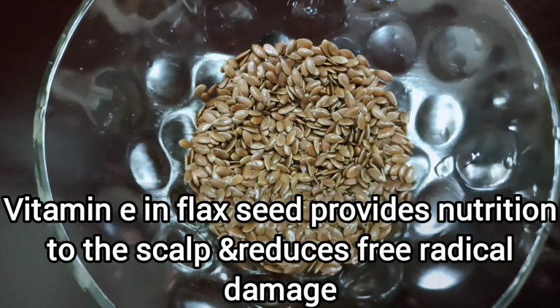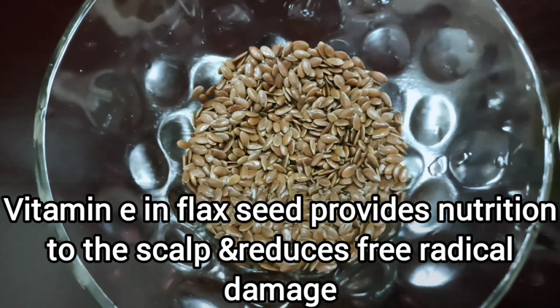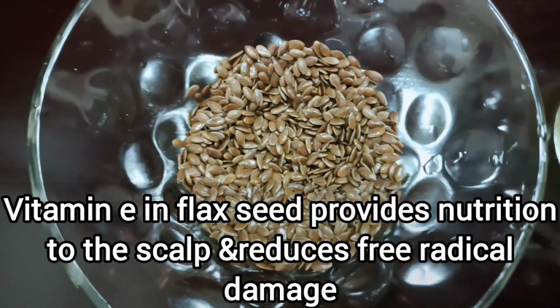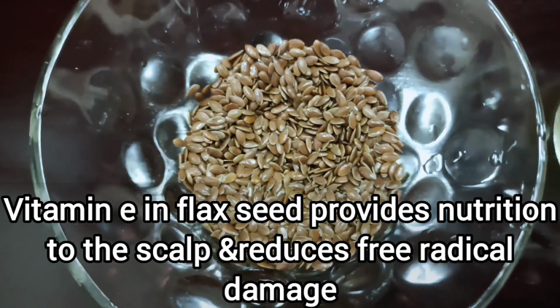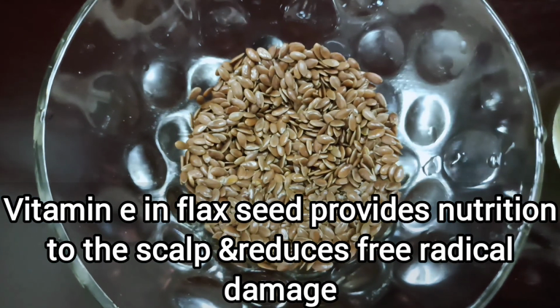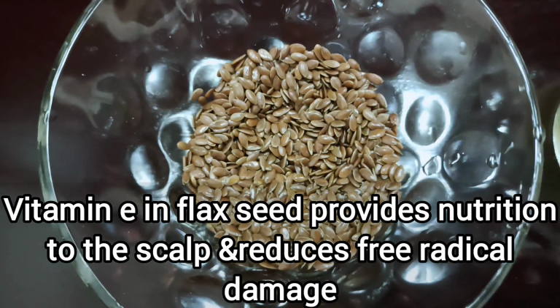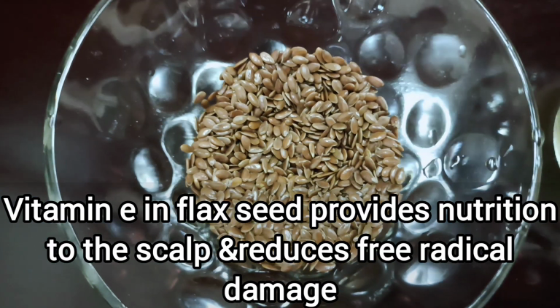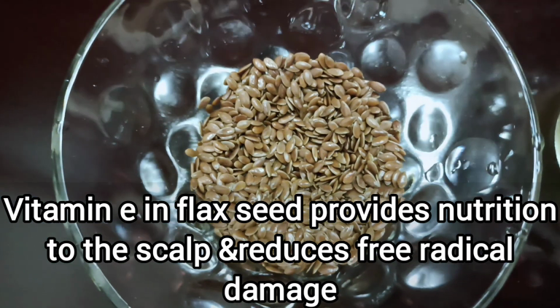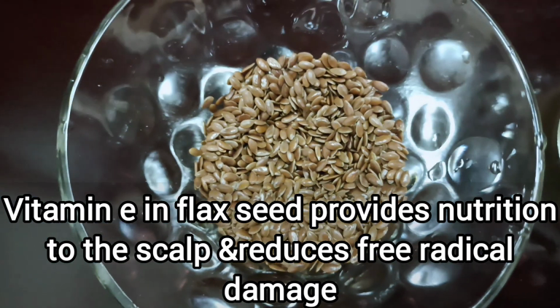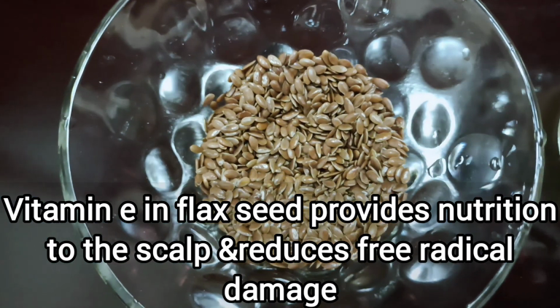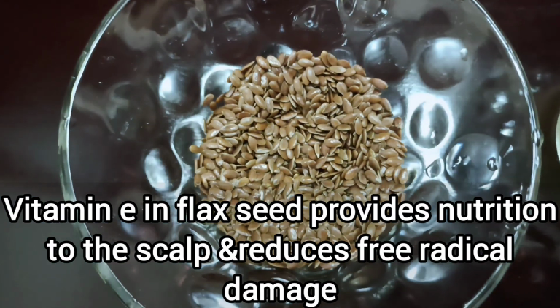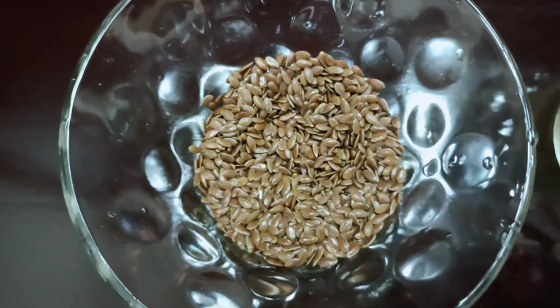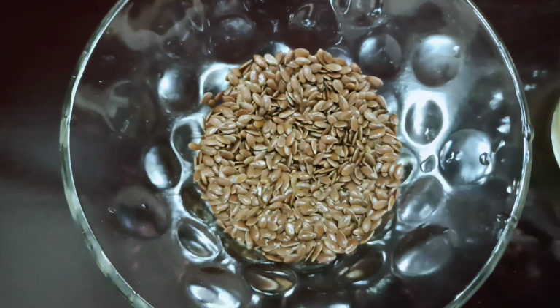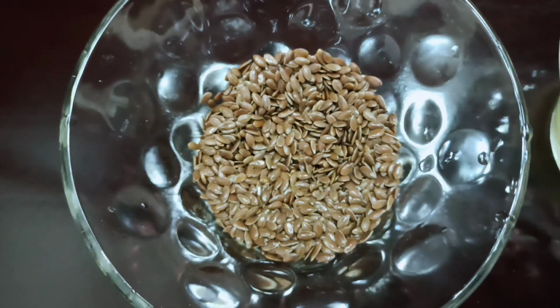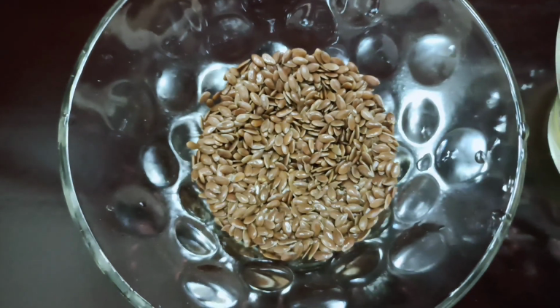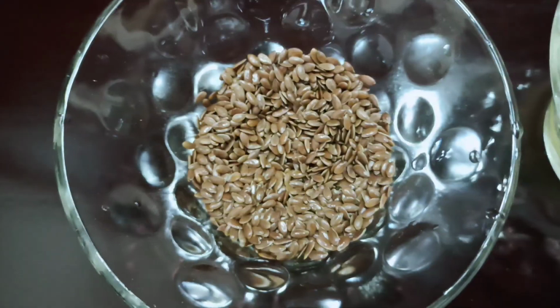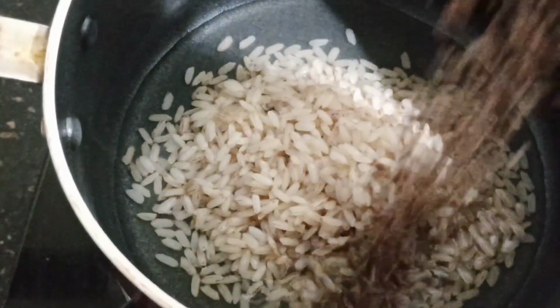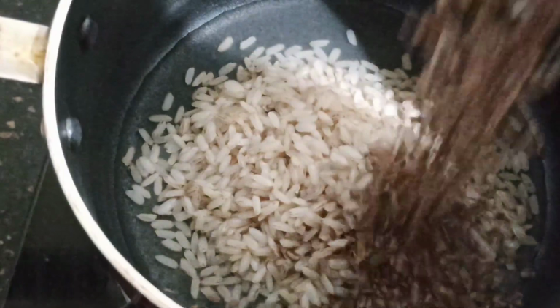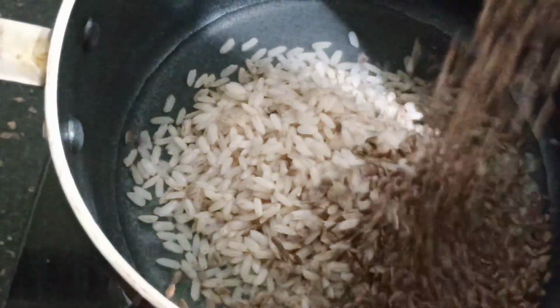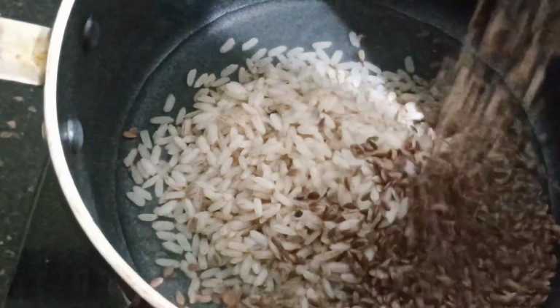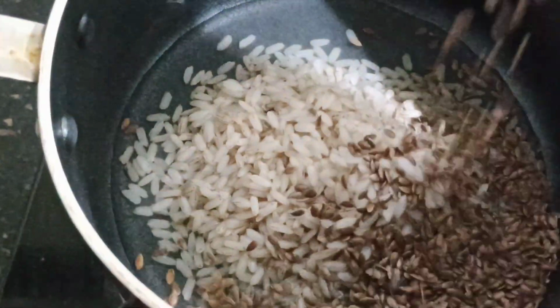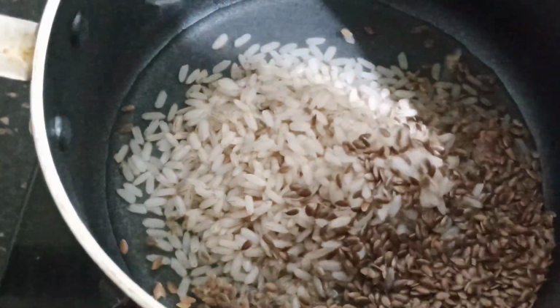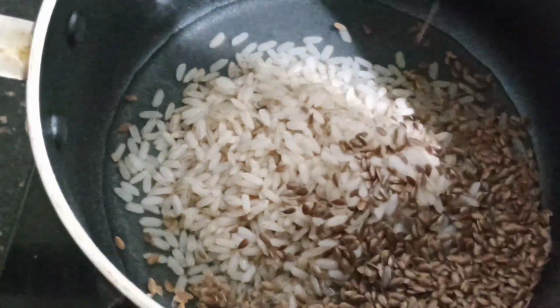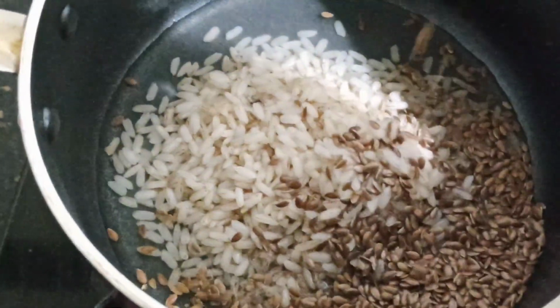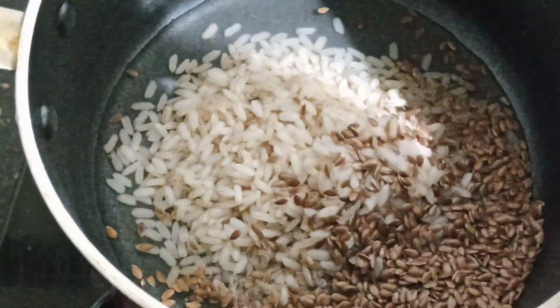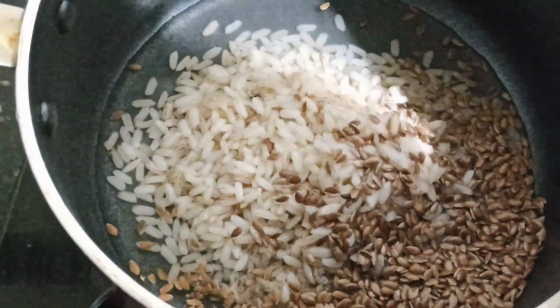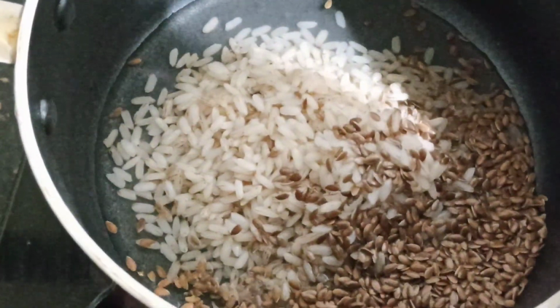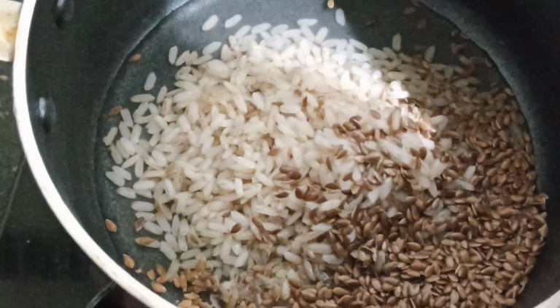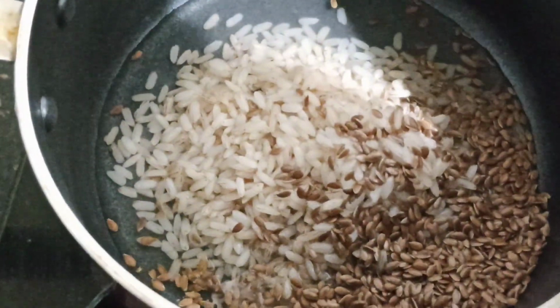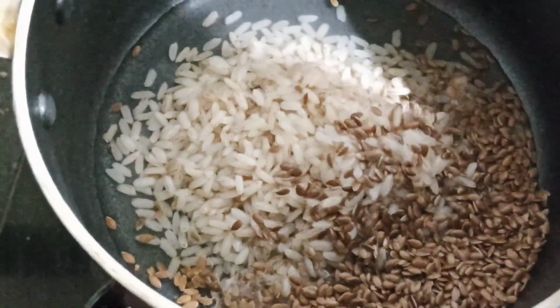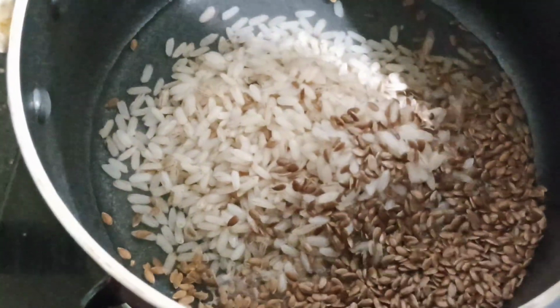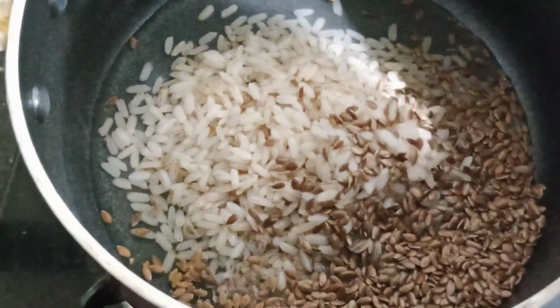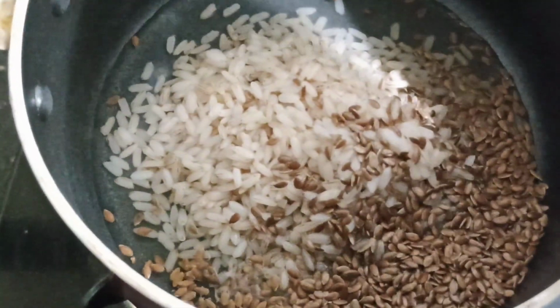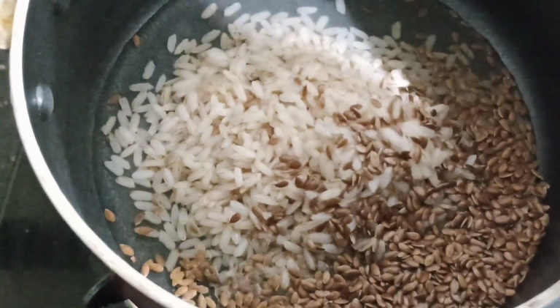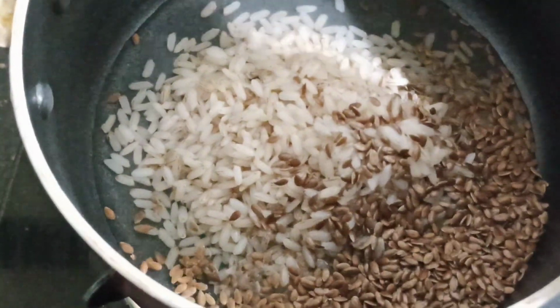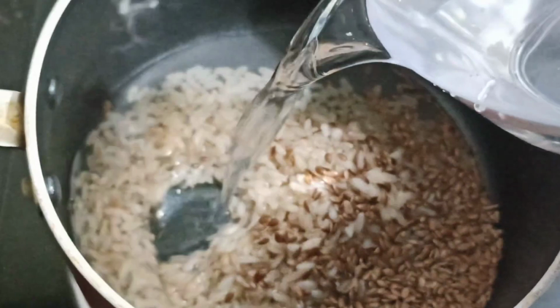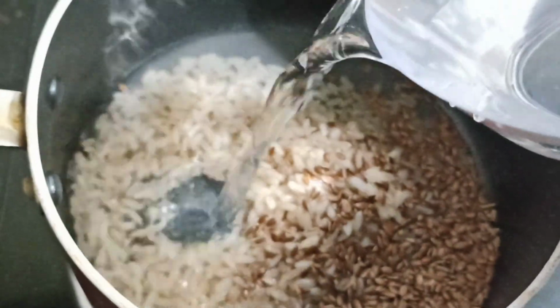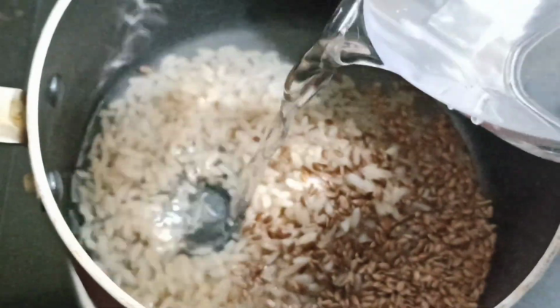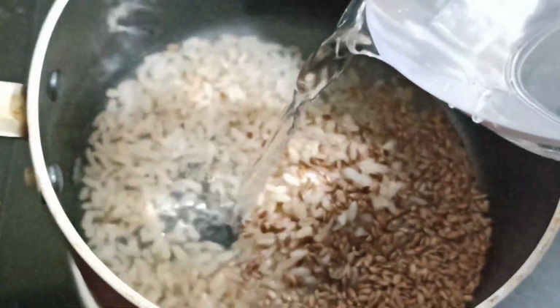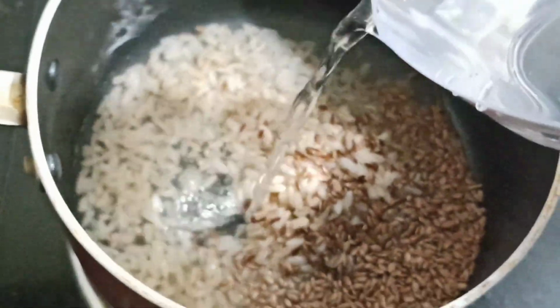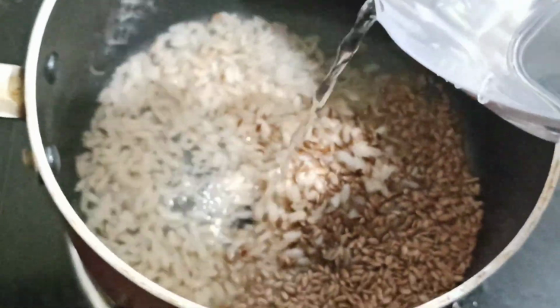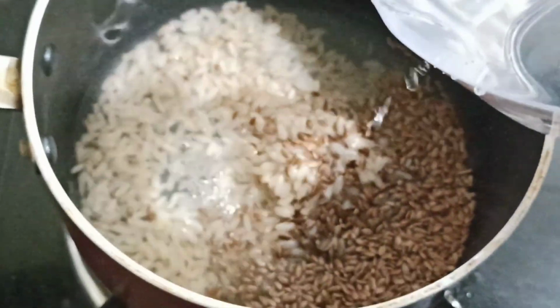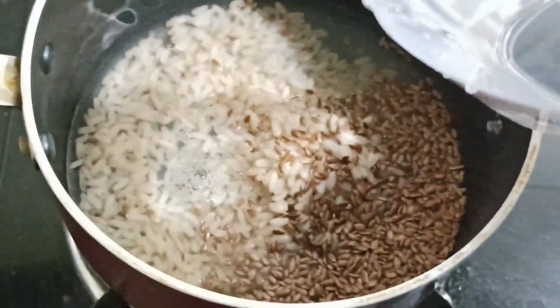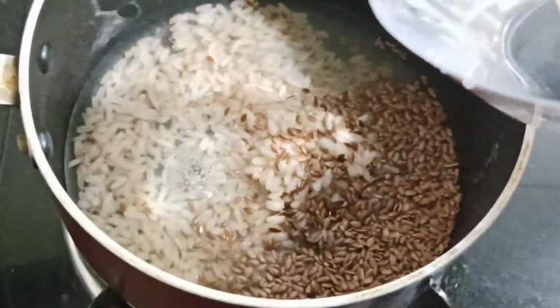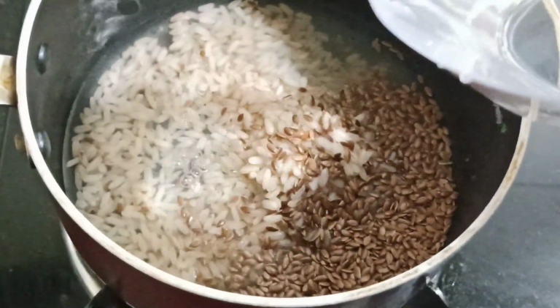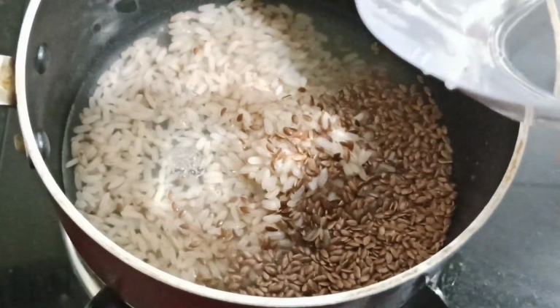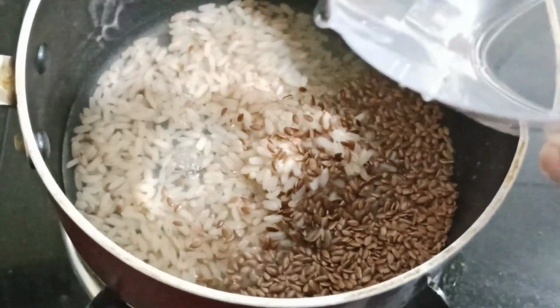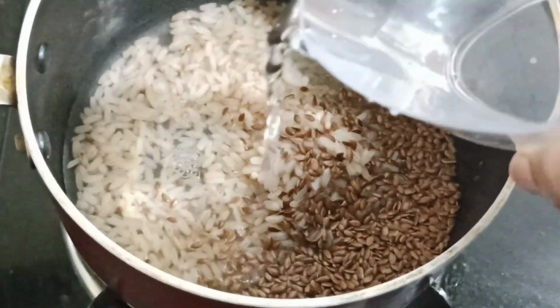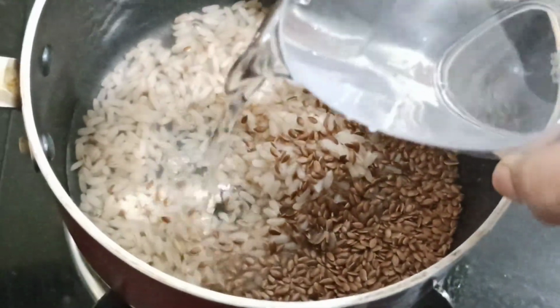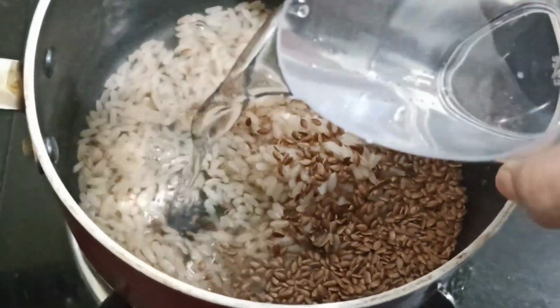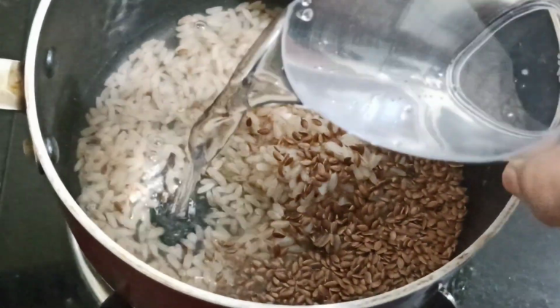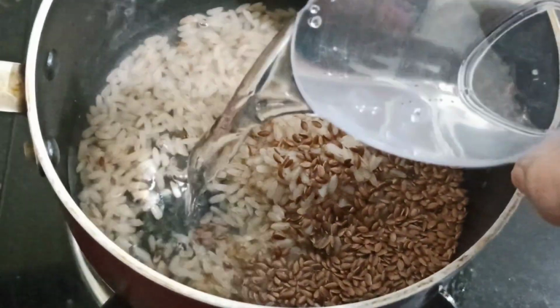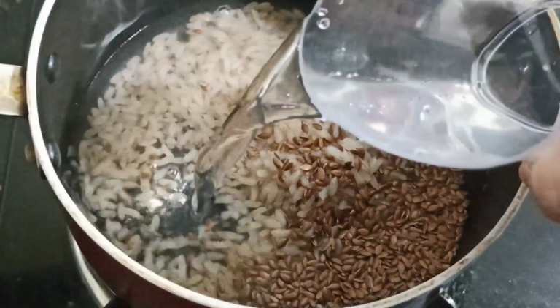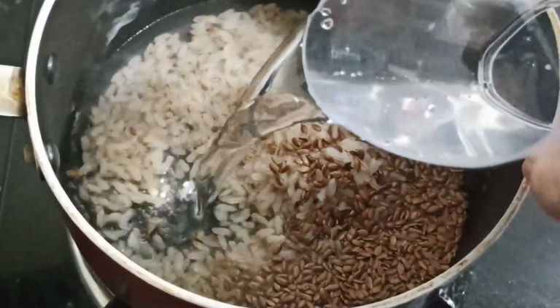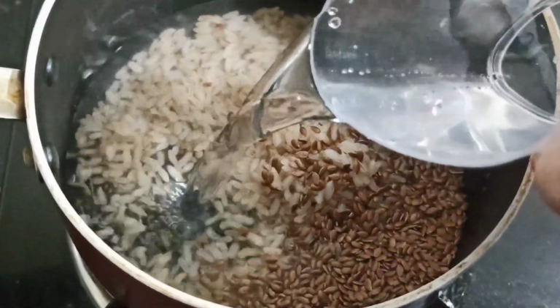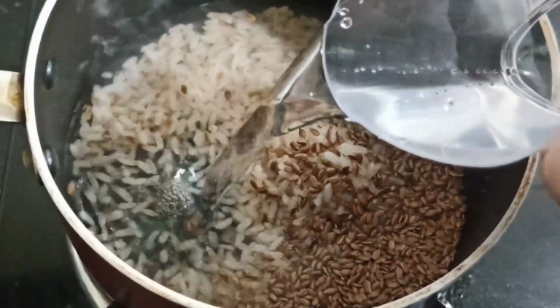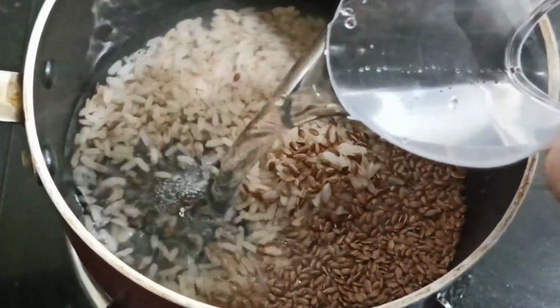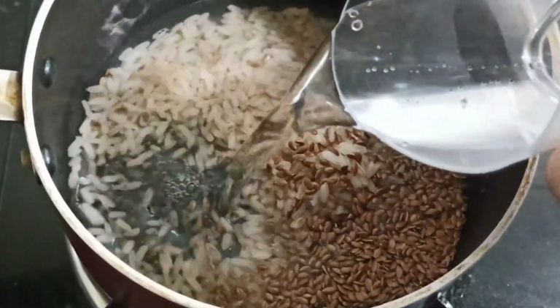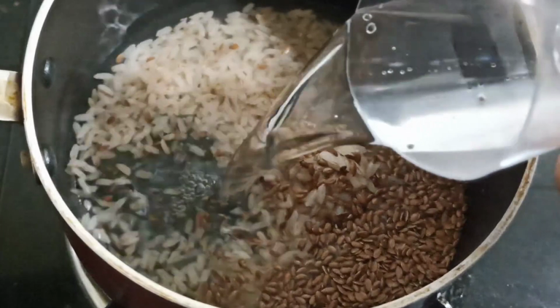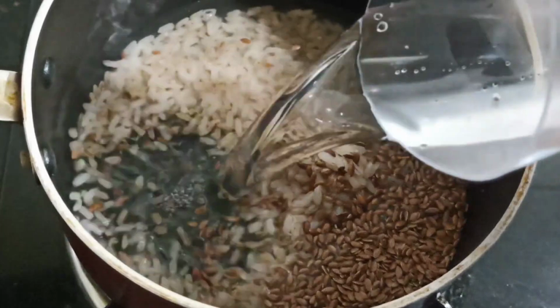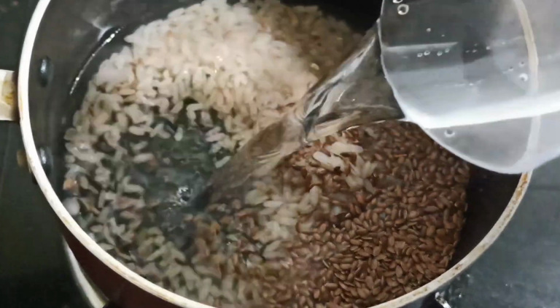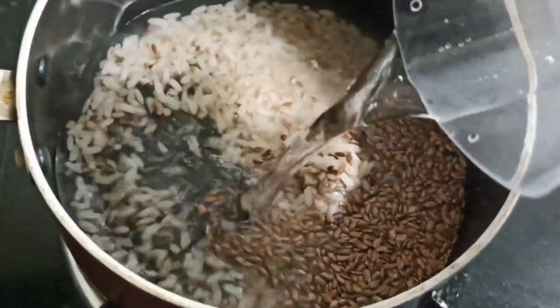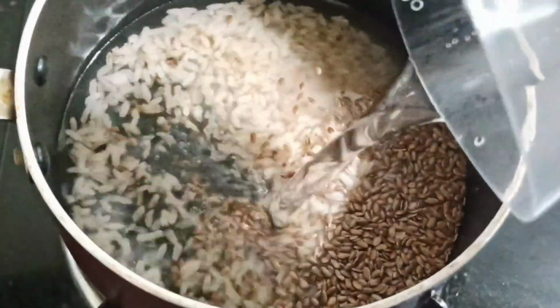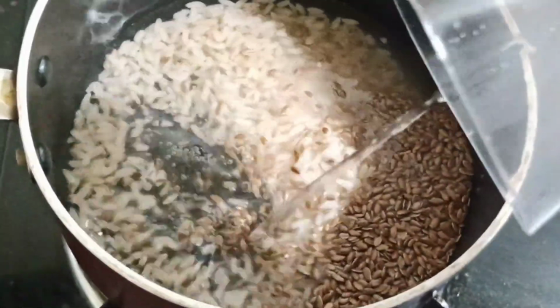This pack will help us to repair the damage. The first step is to boil the rice with the flax seeds.